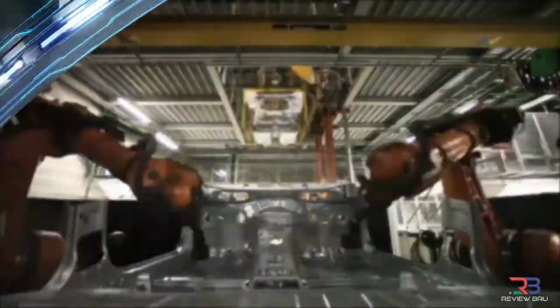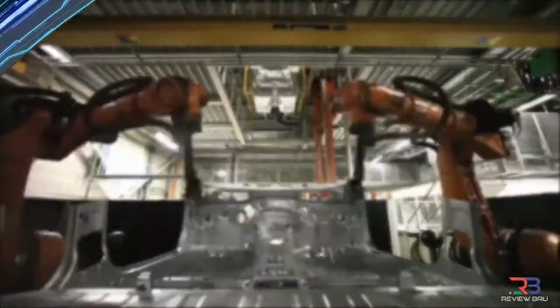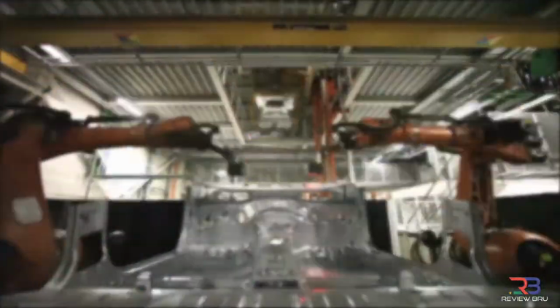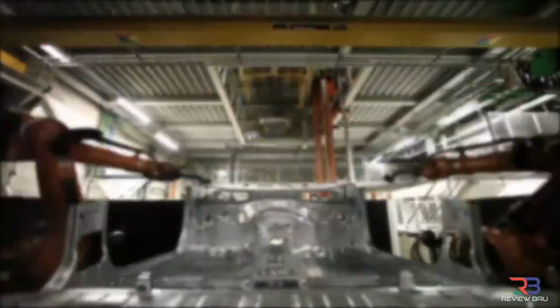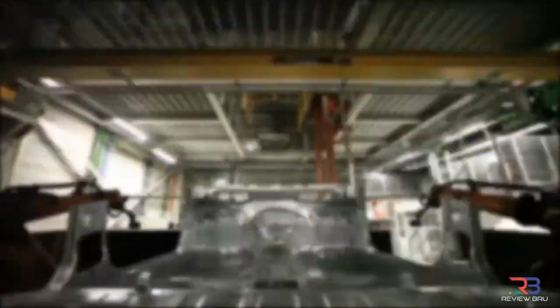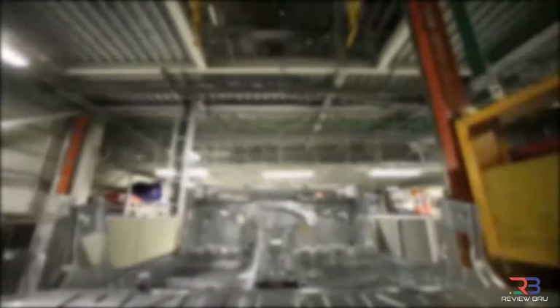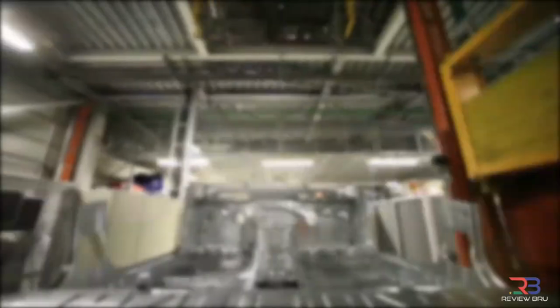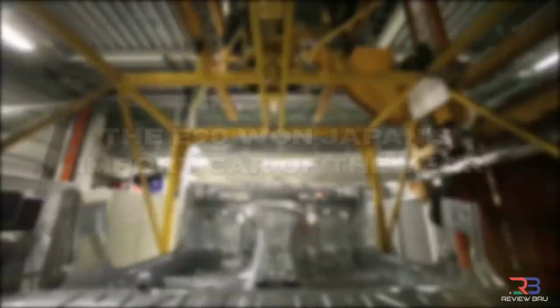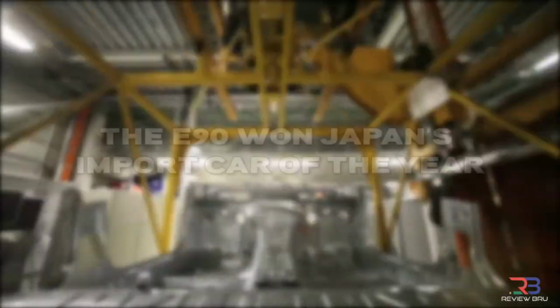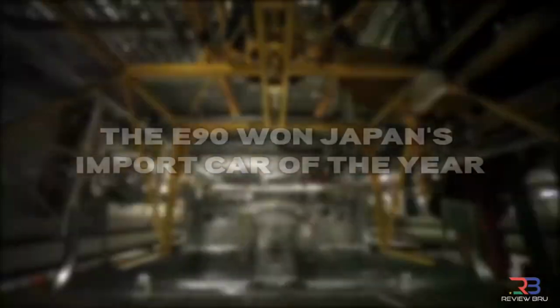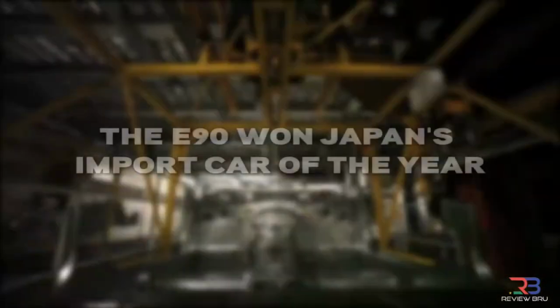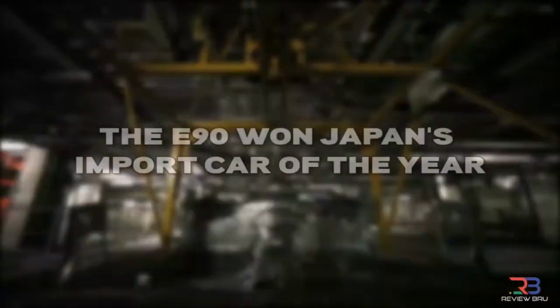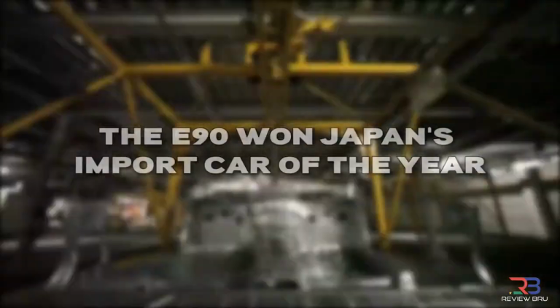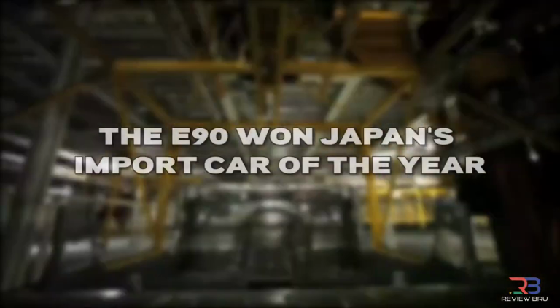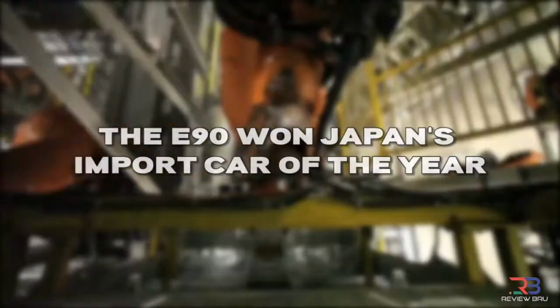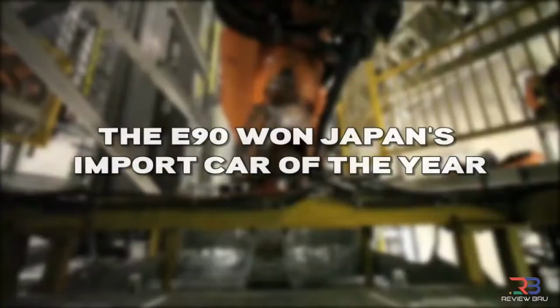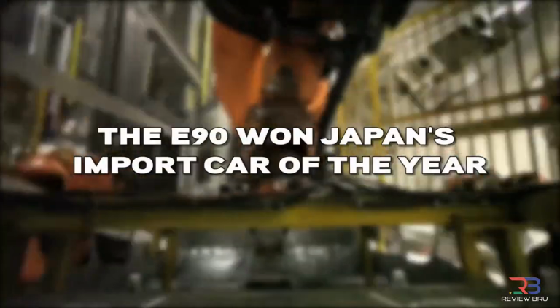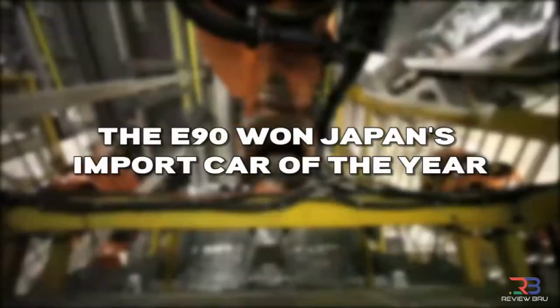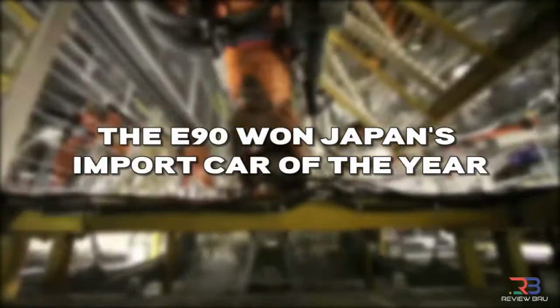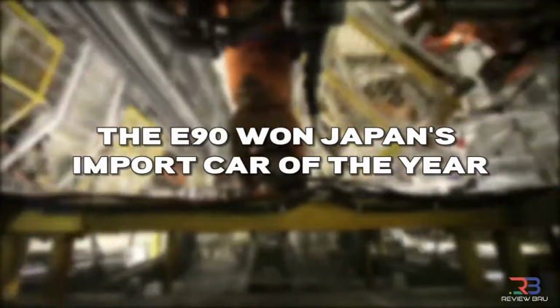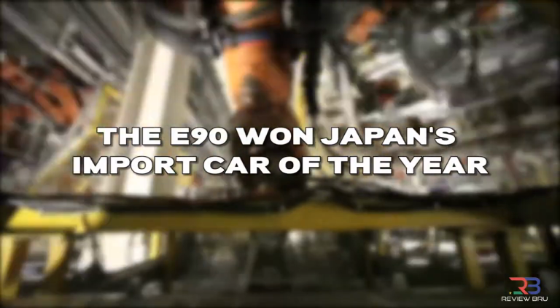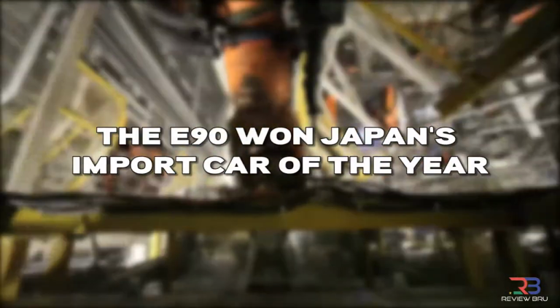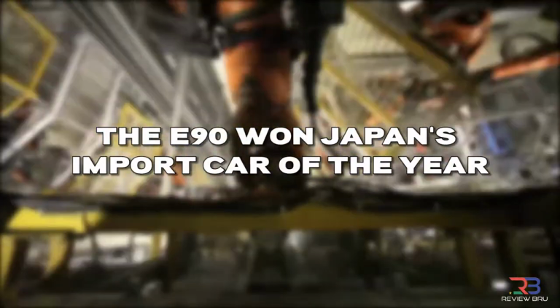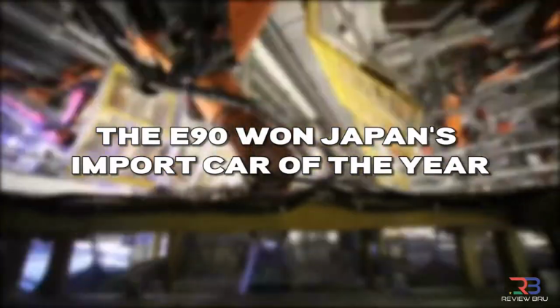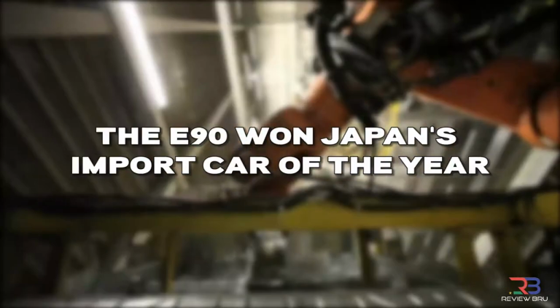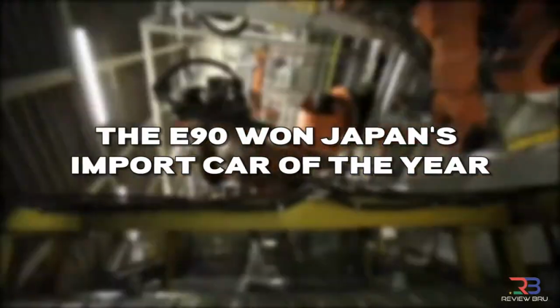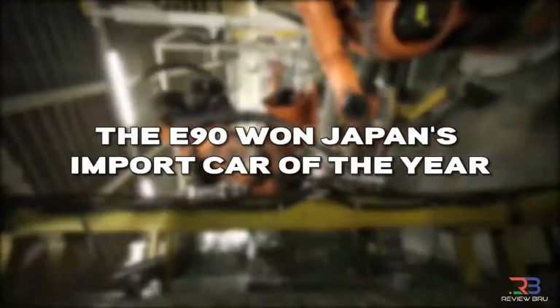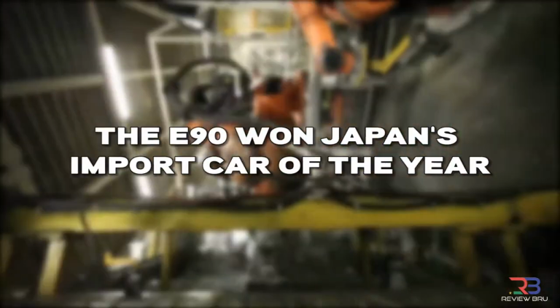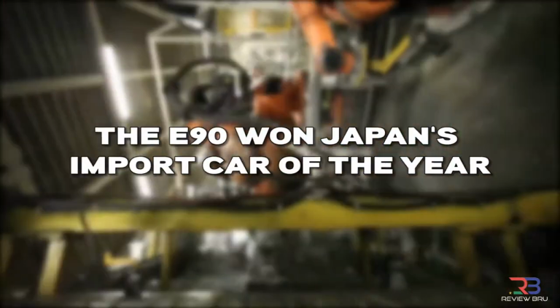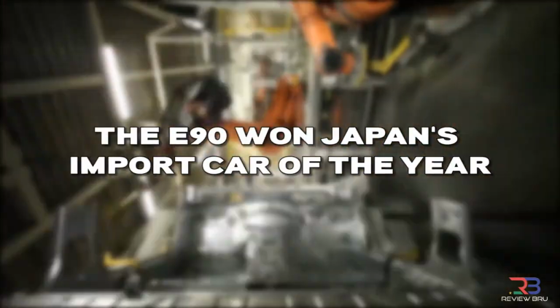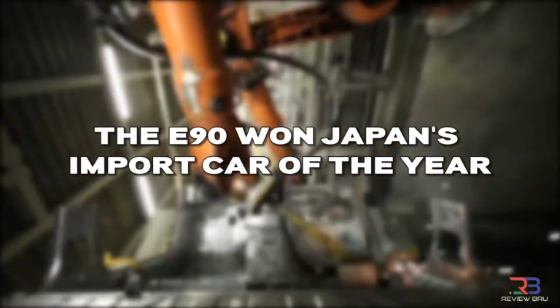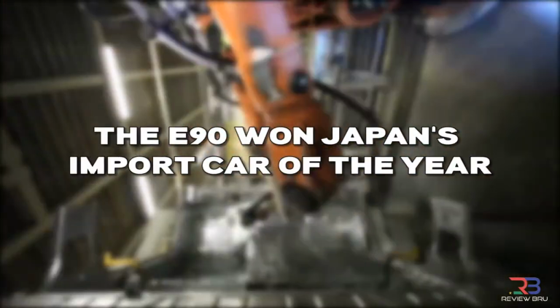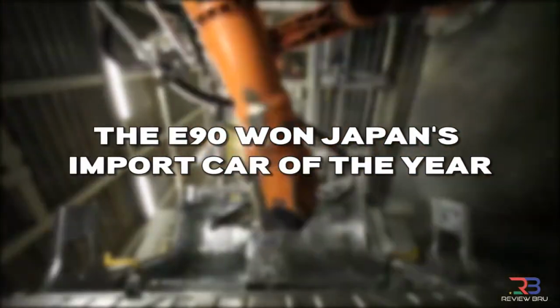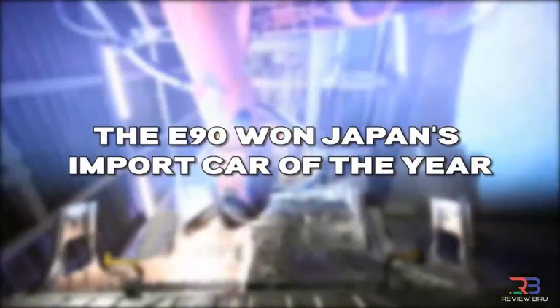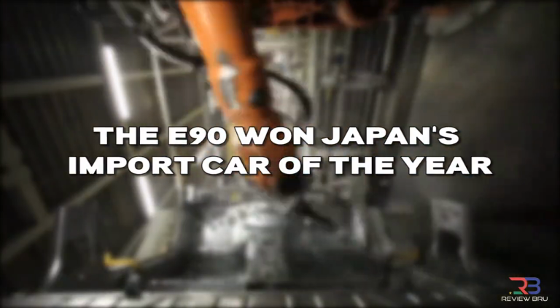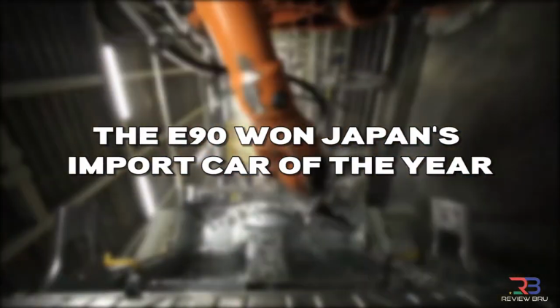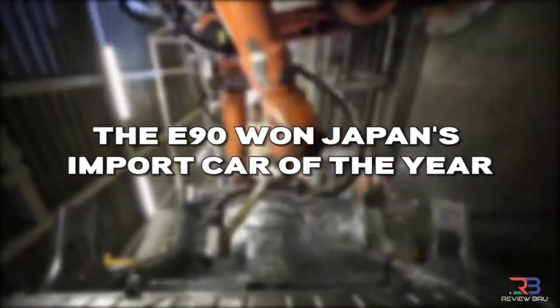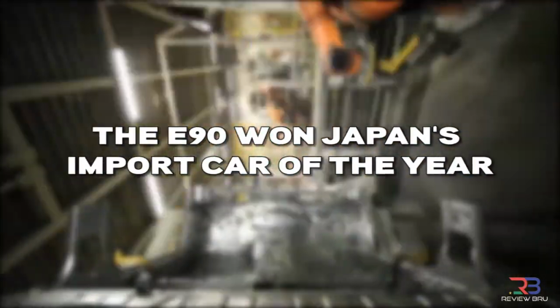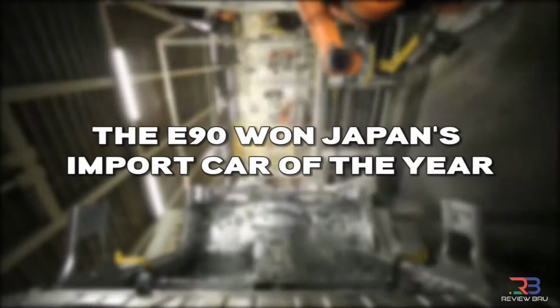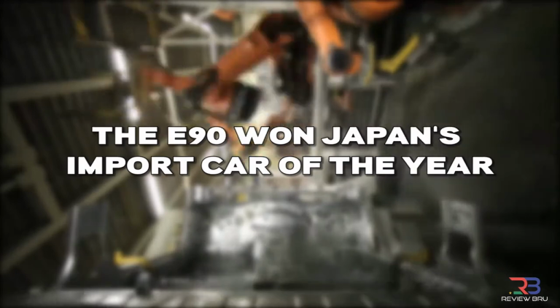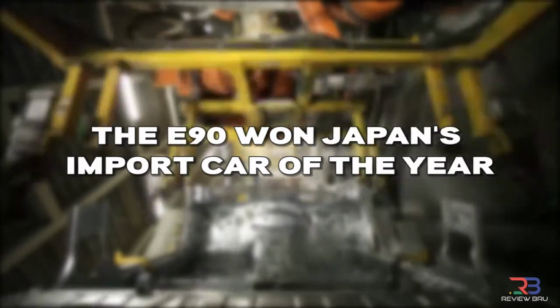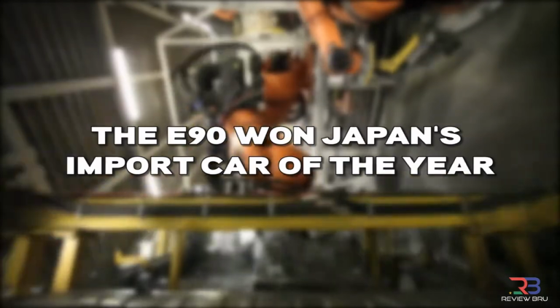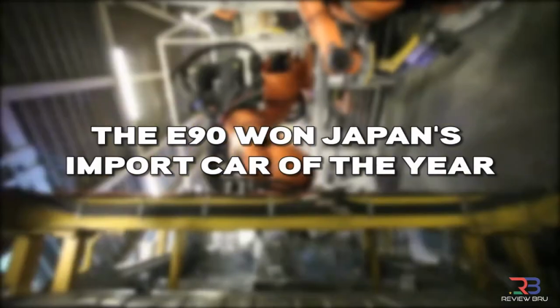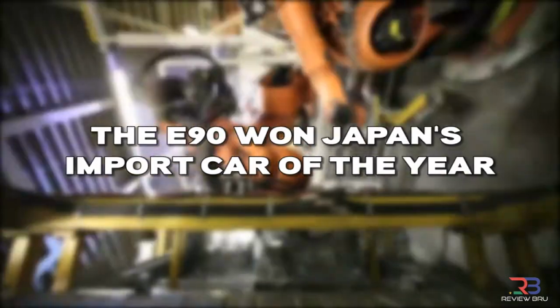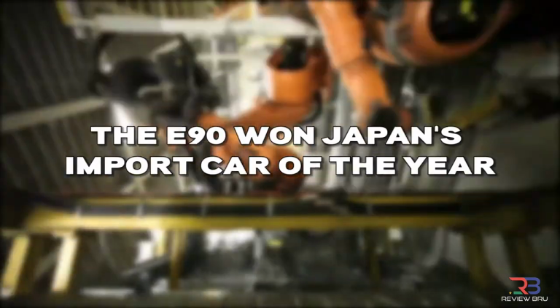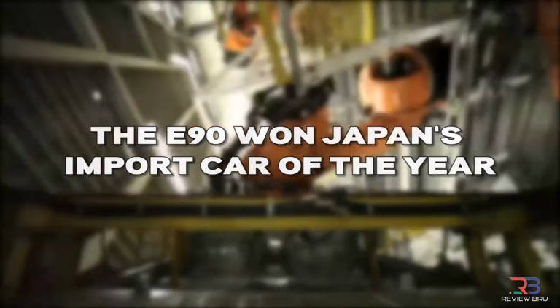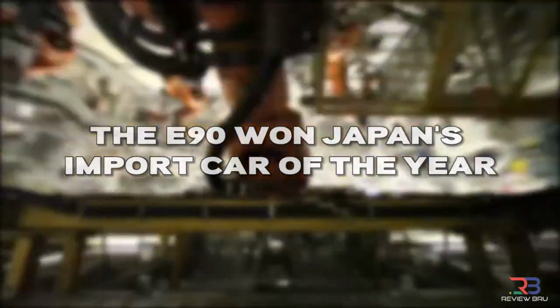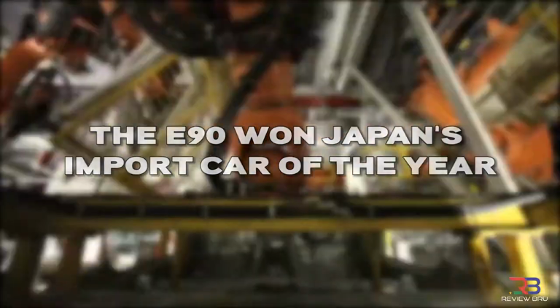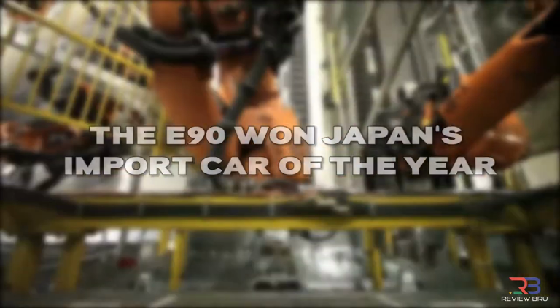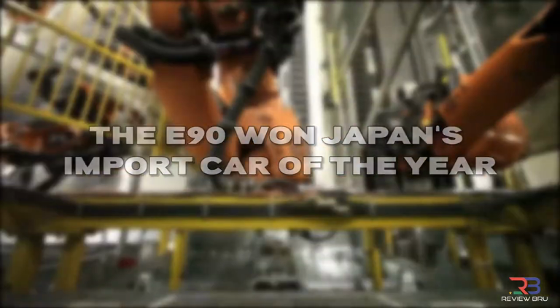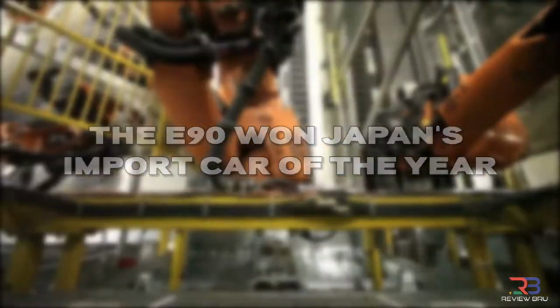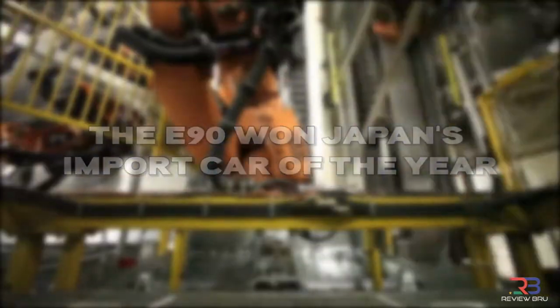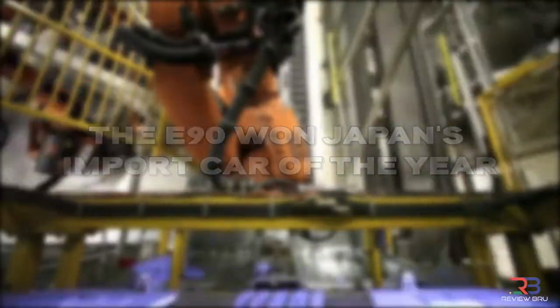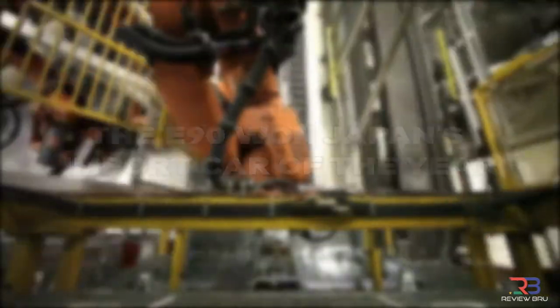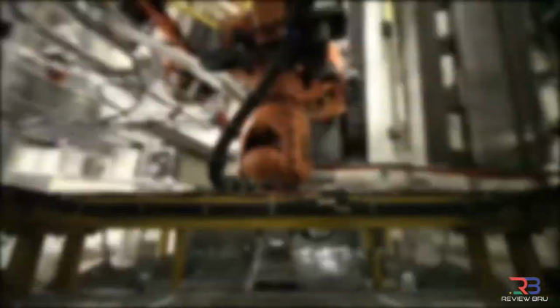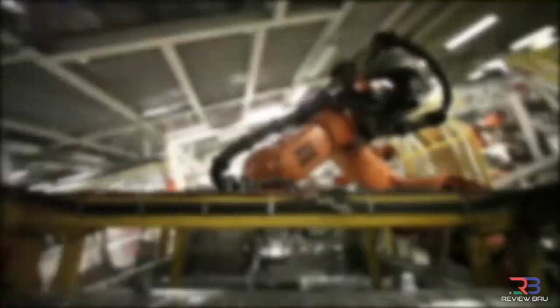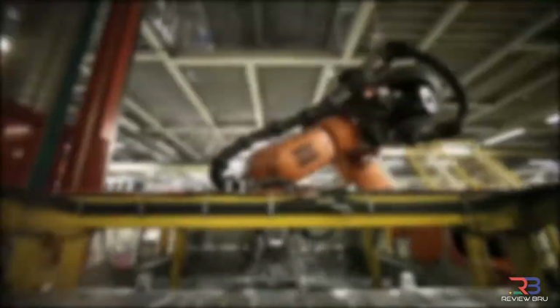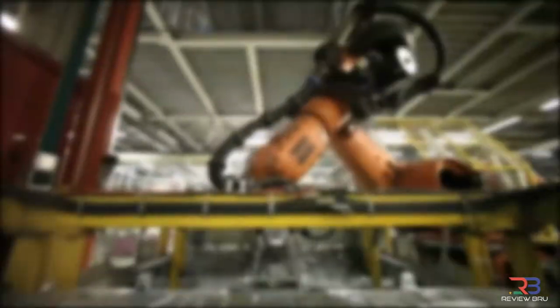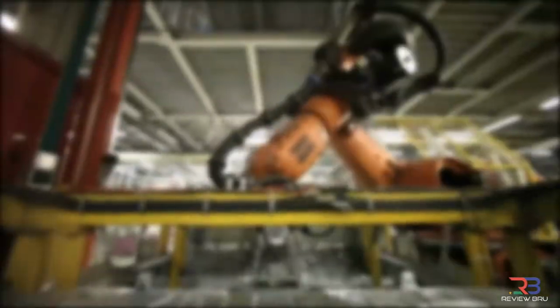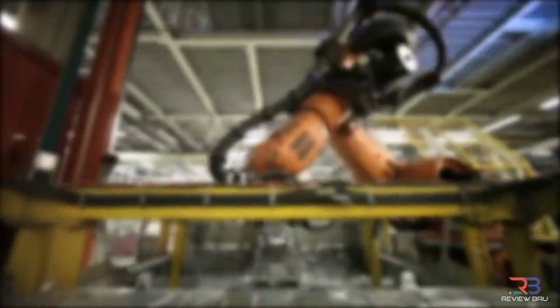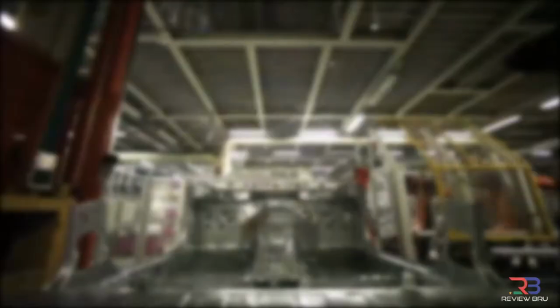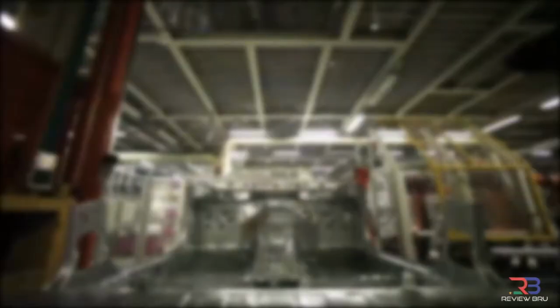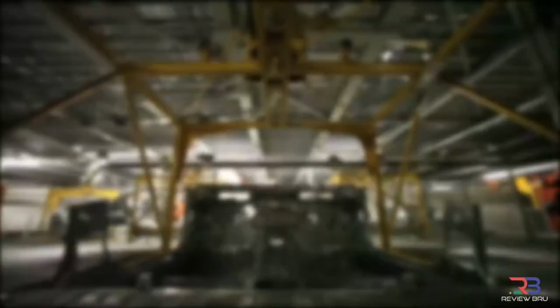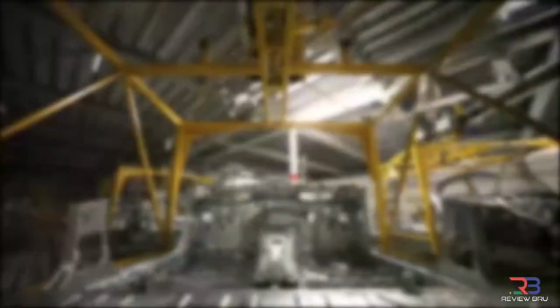Second, from 2005 to 2007, the BMW E90 was Japan's Import Car of the Year.